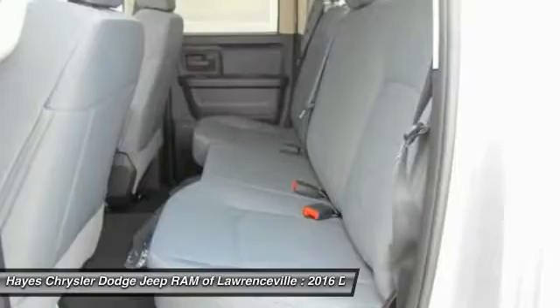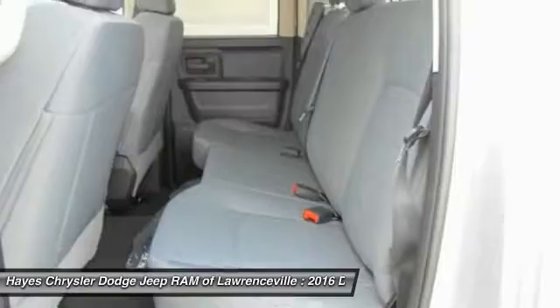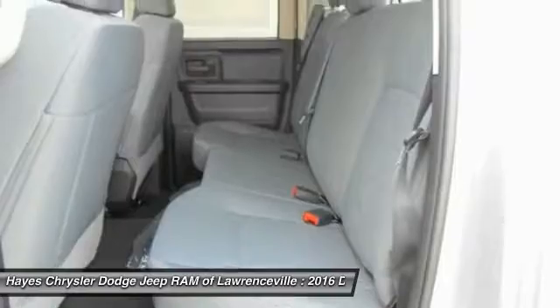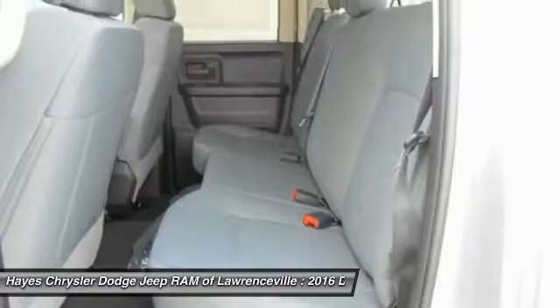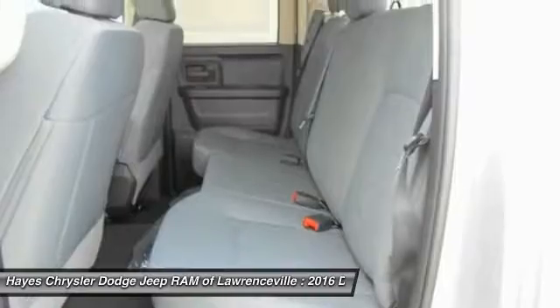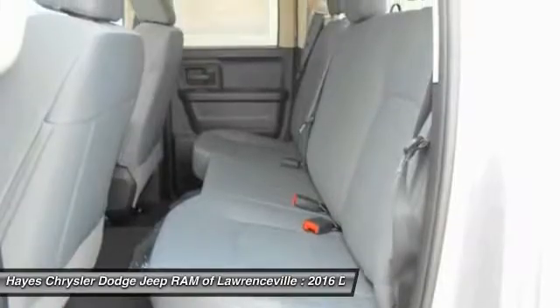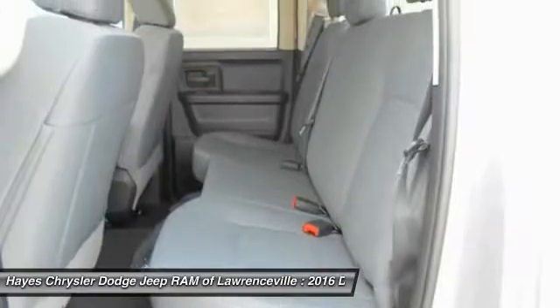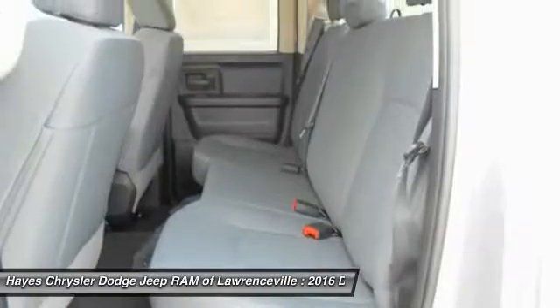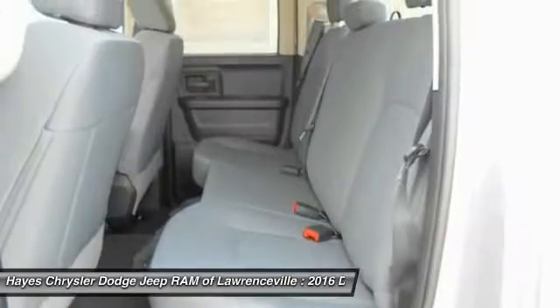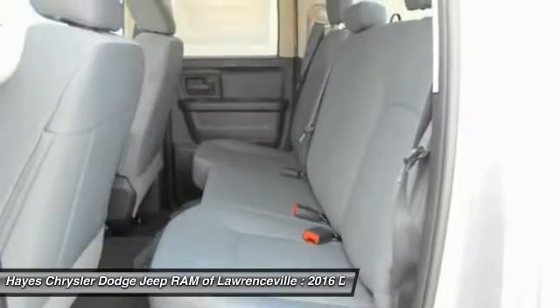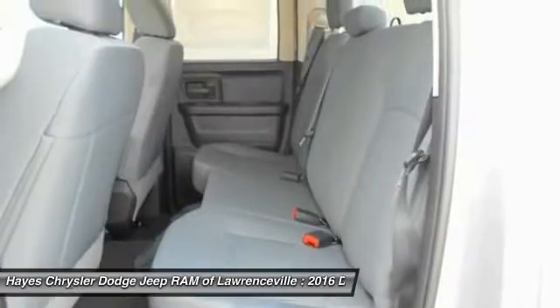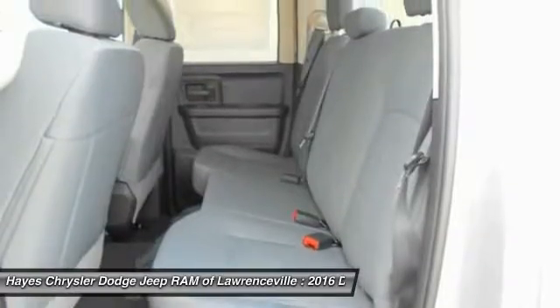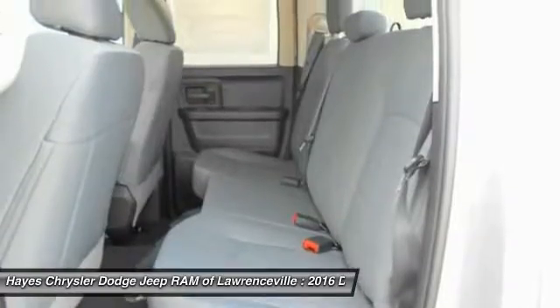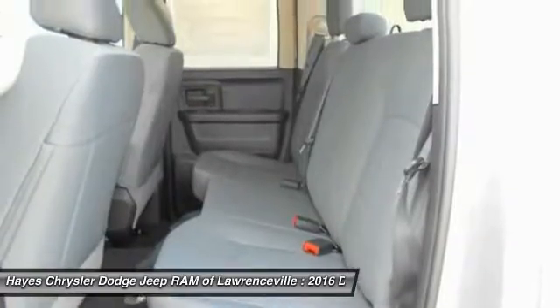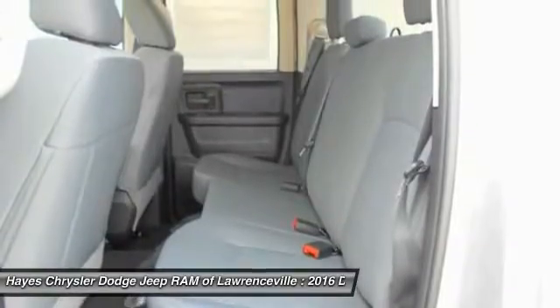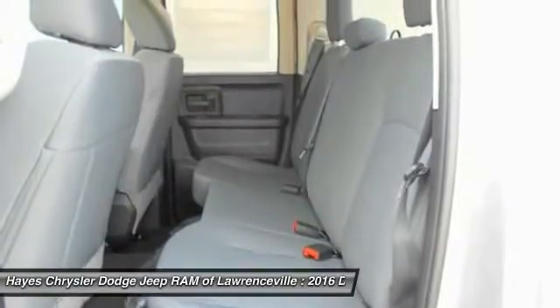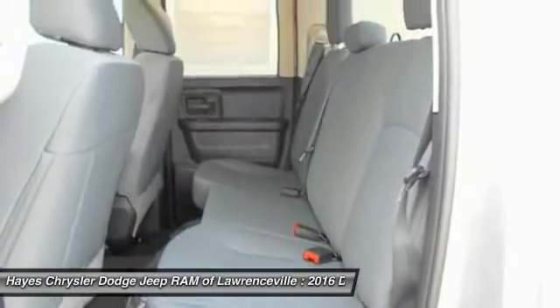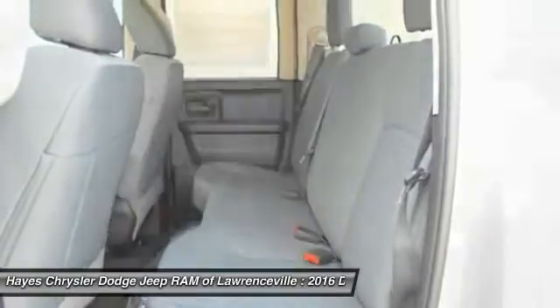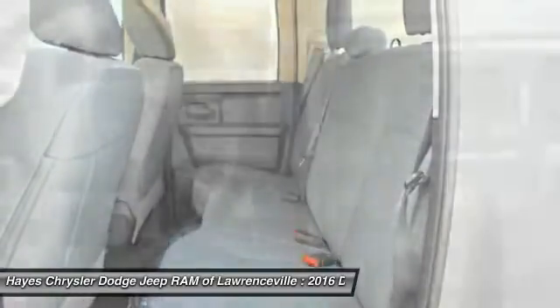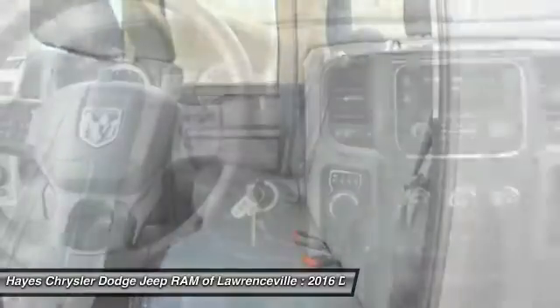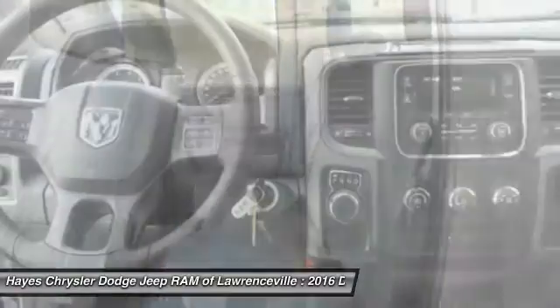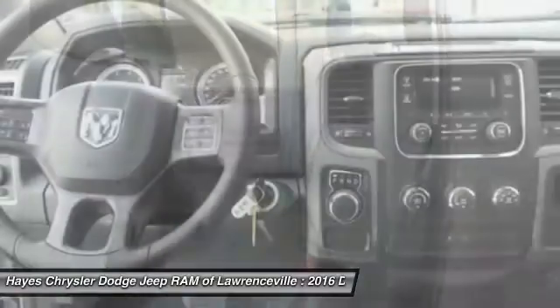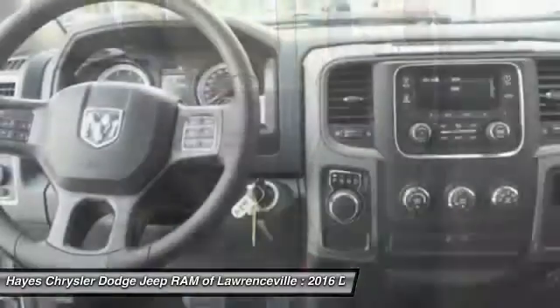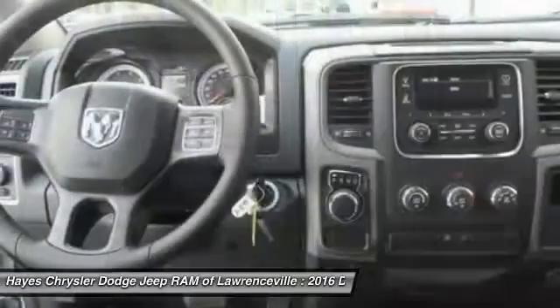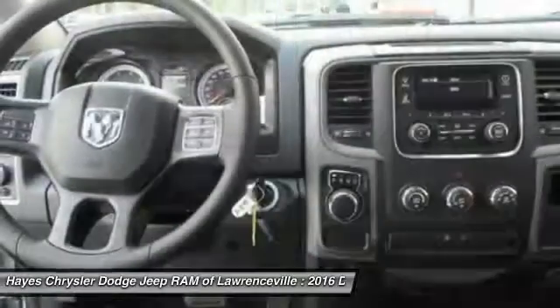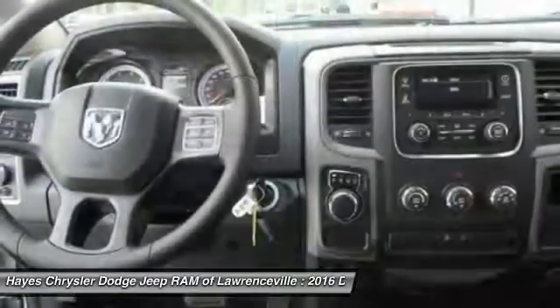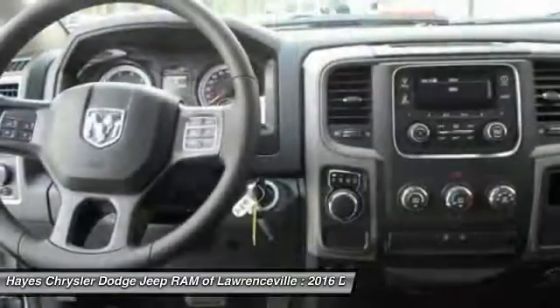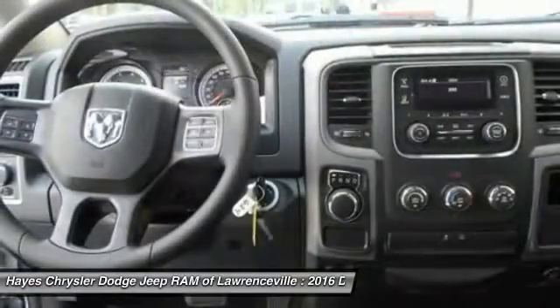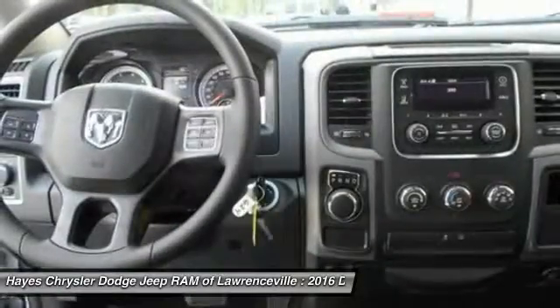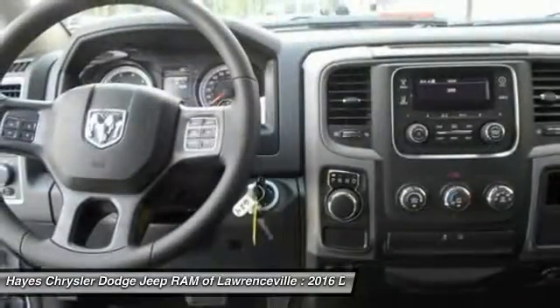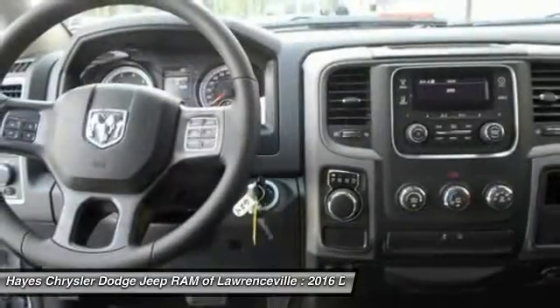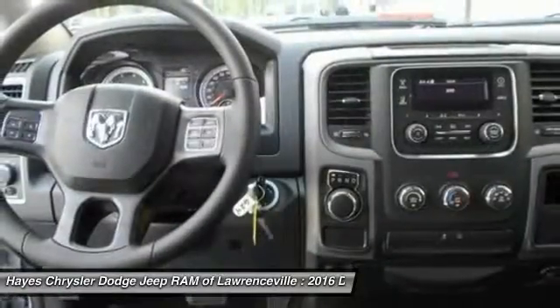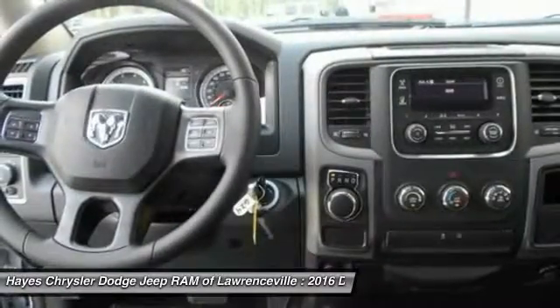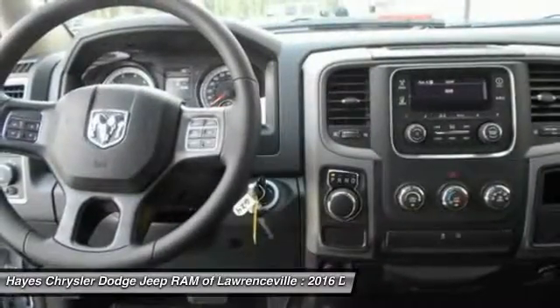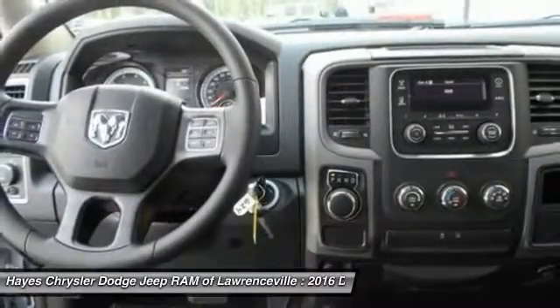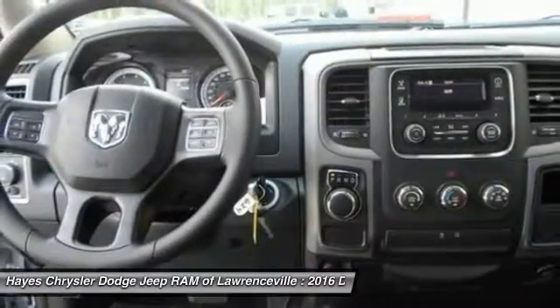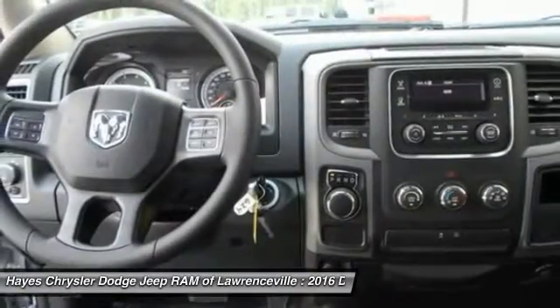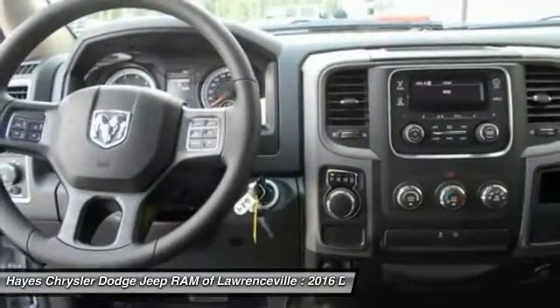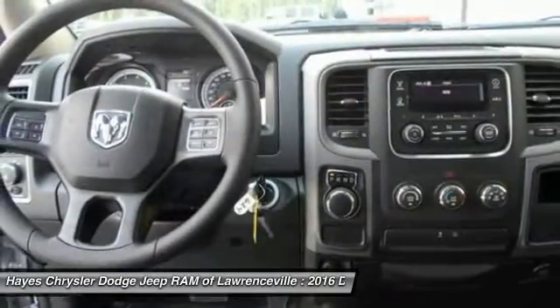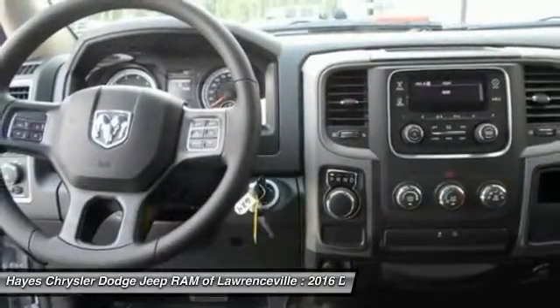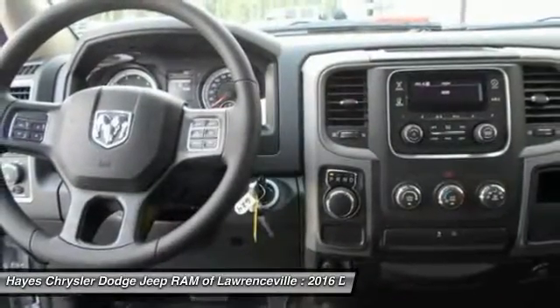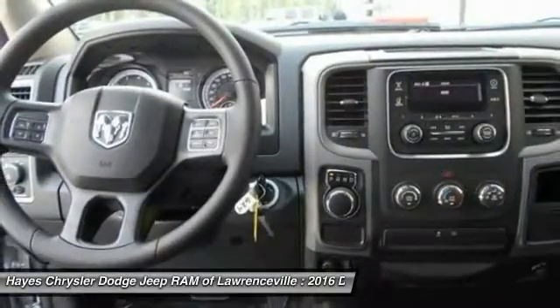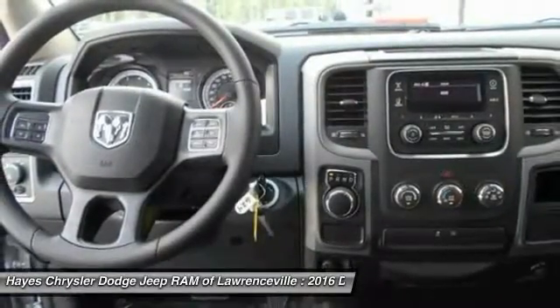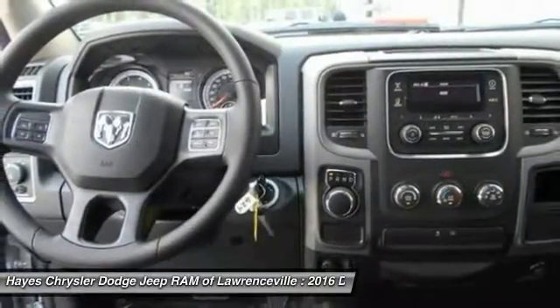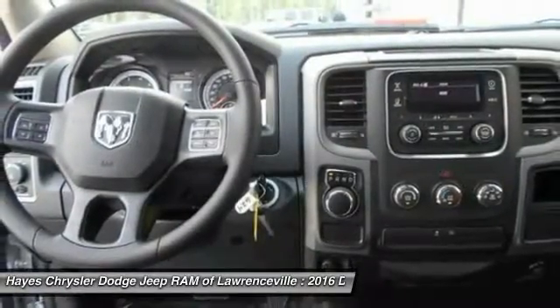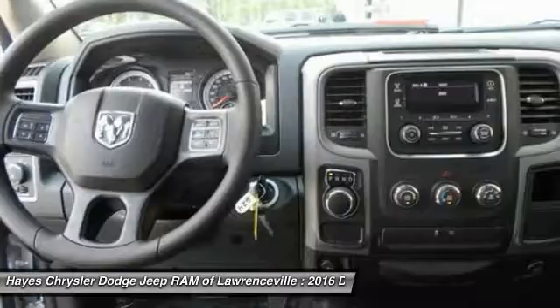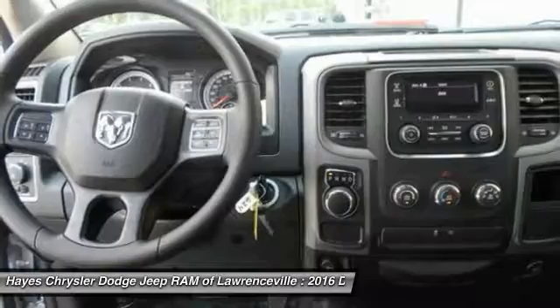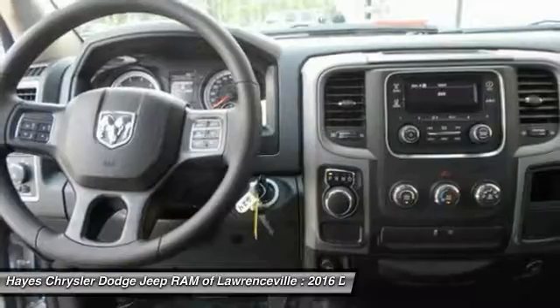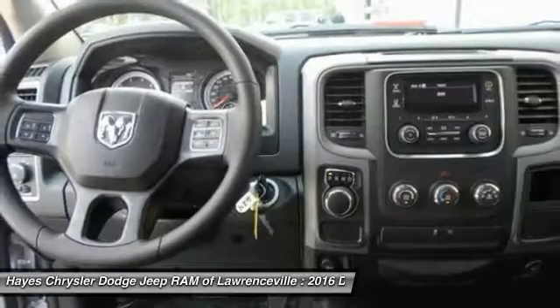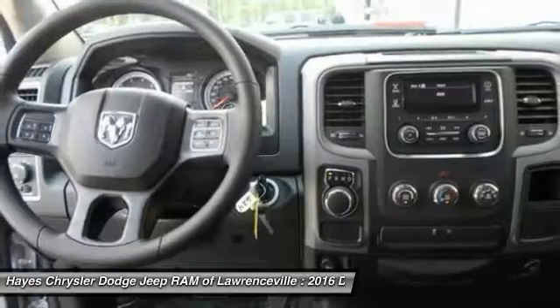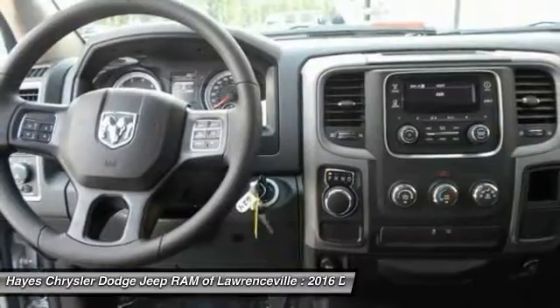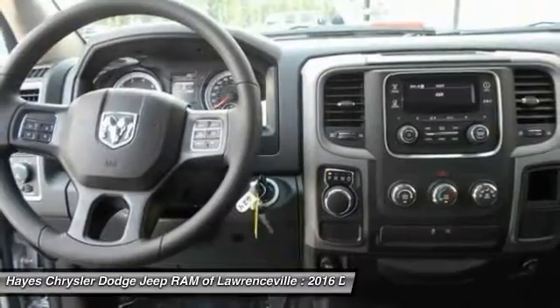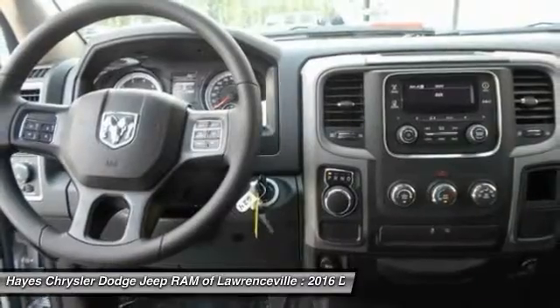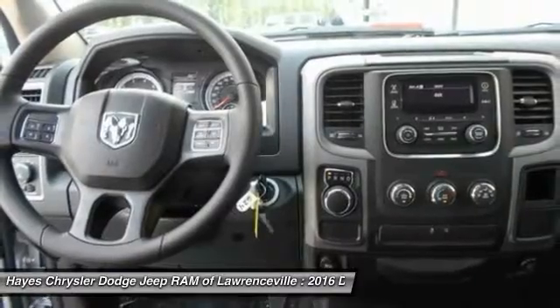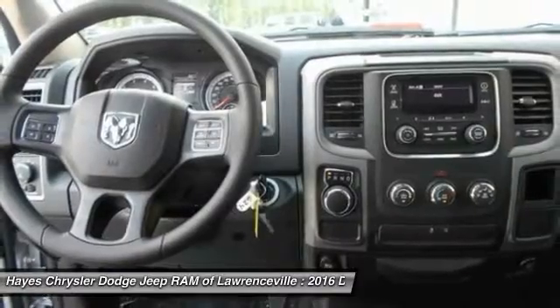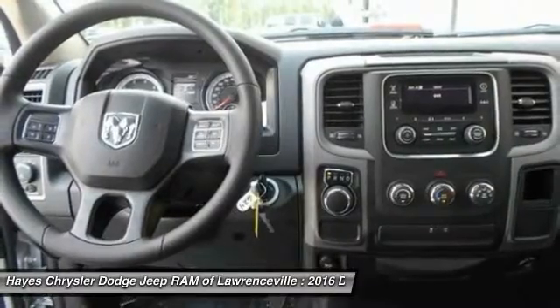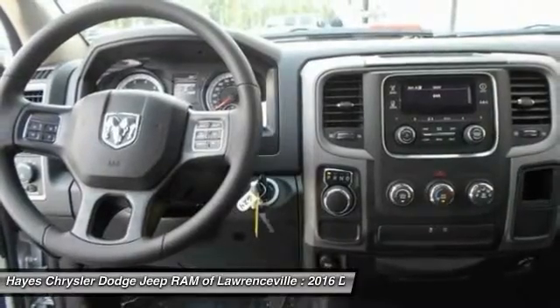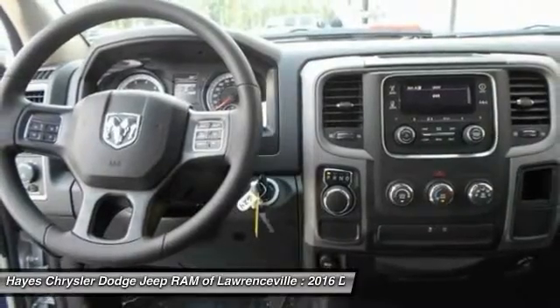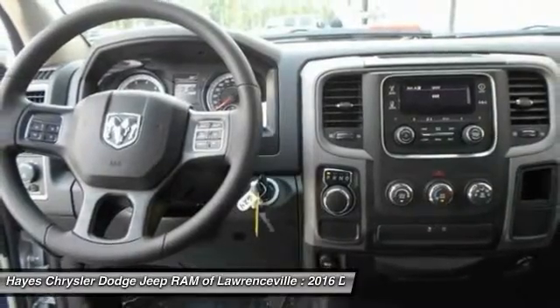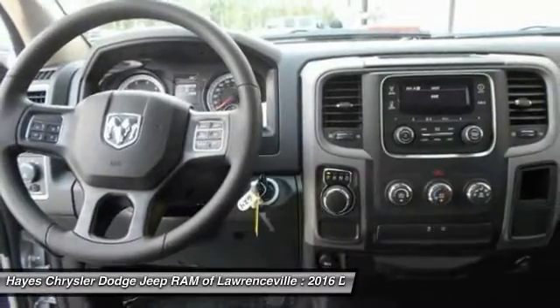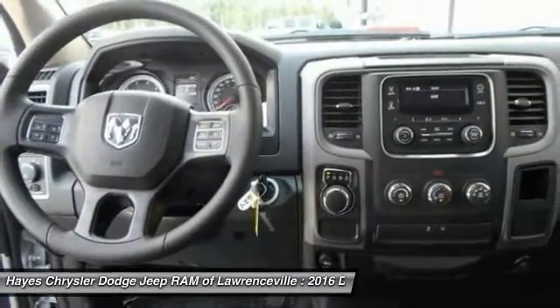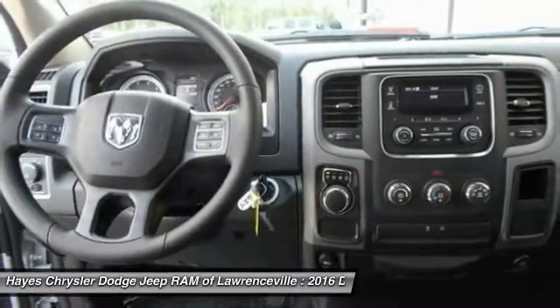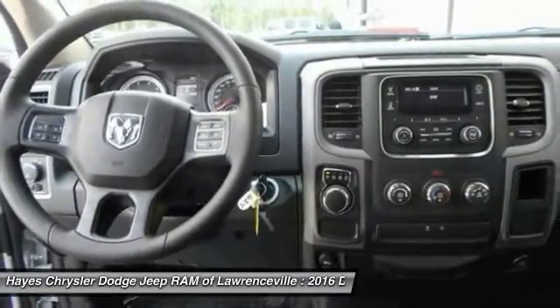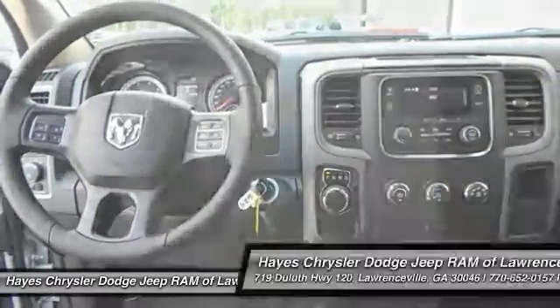AM FM stereo radio, child safety locks, MP3 playback stereo, power door locks, and power windows.